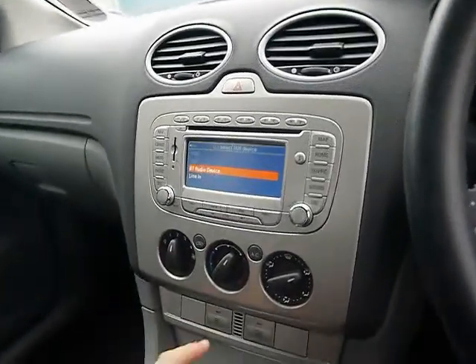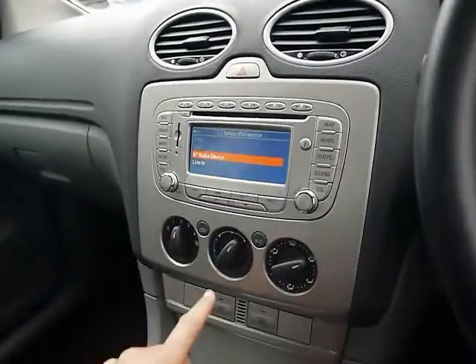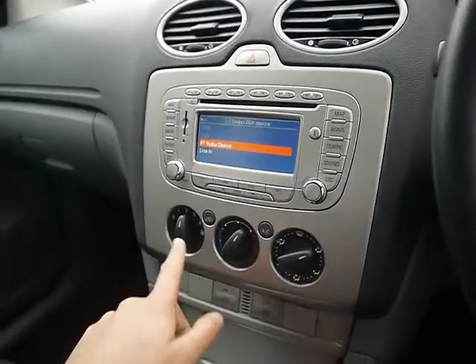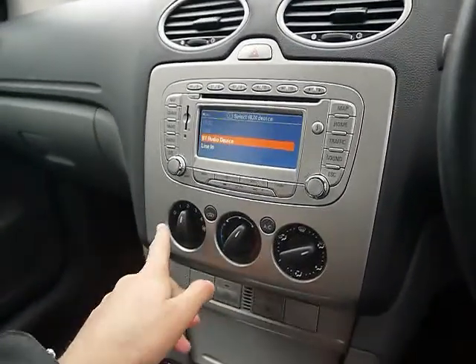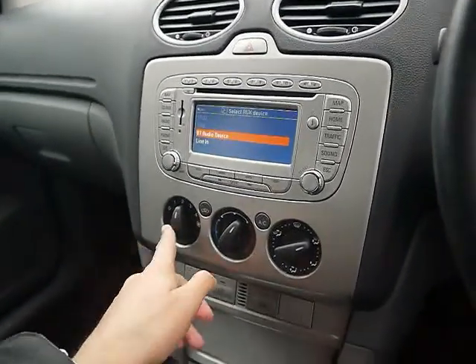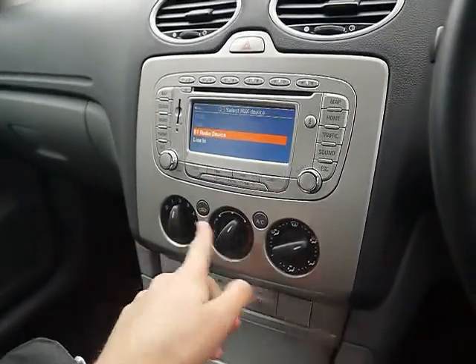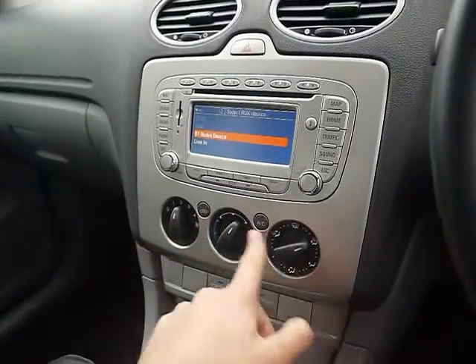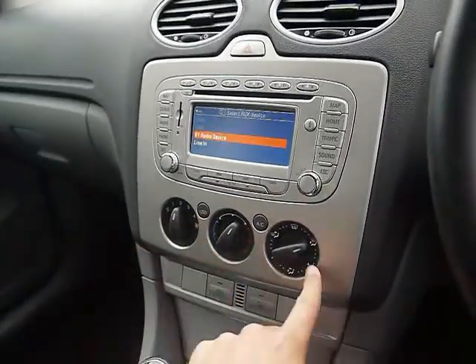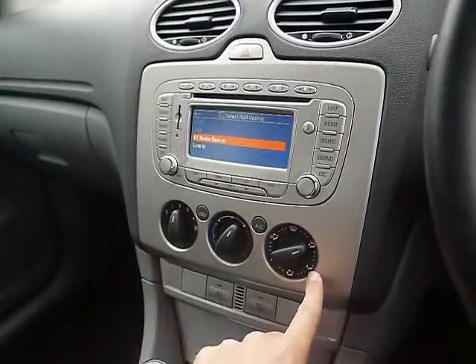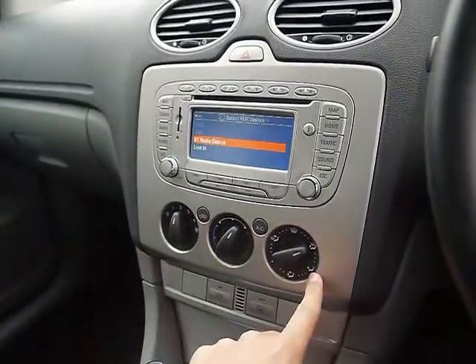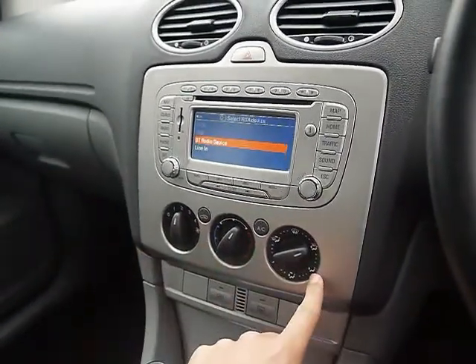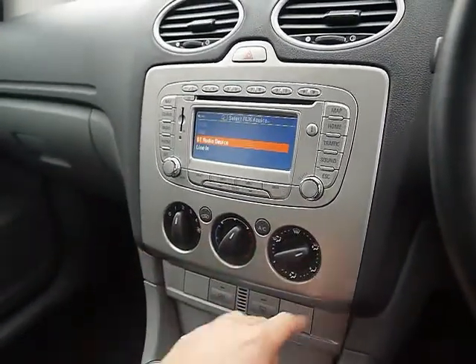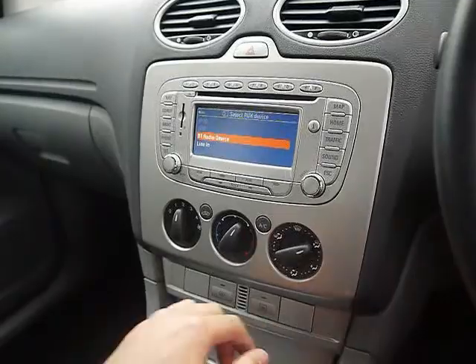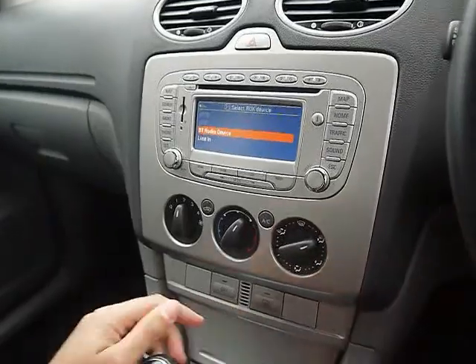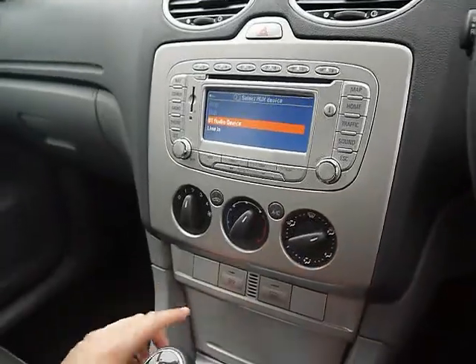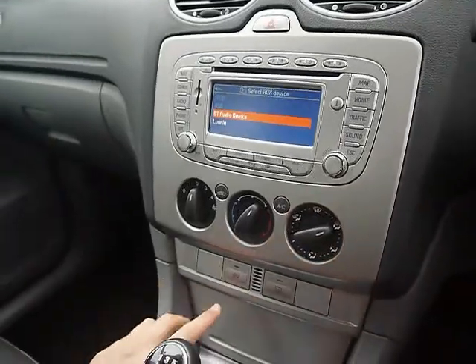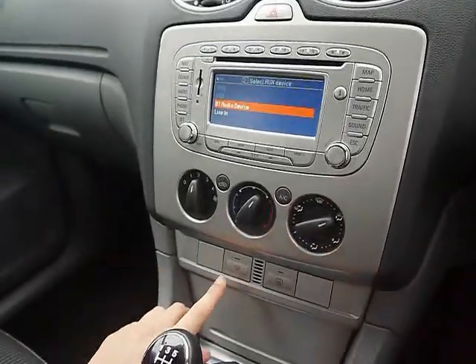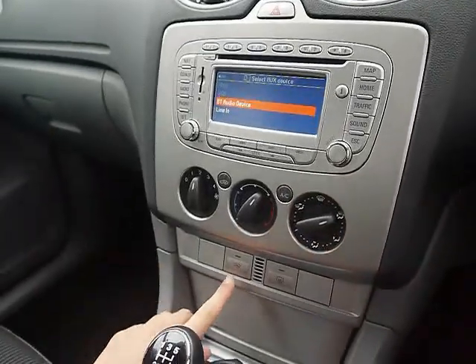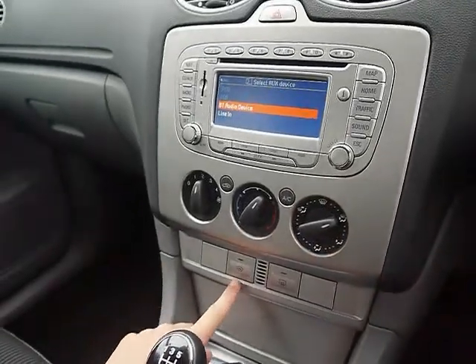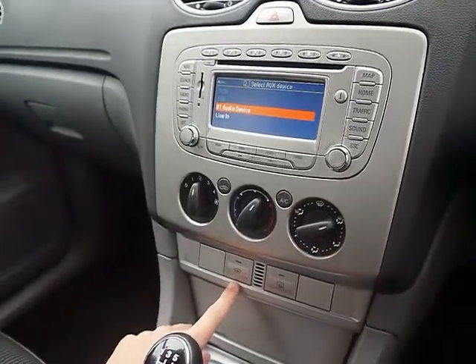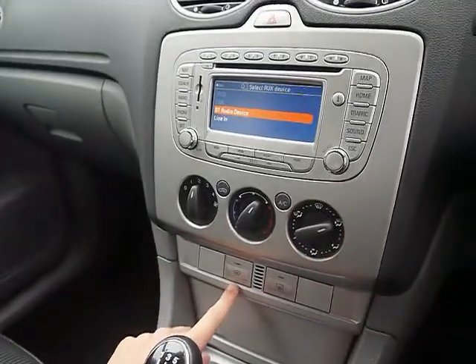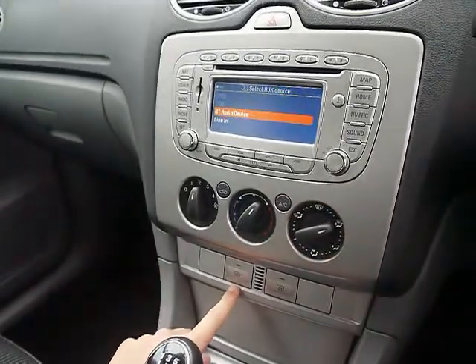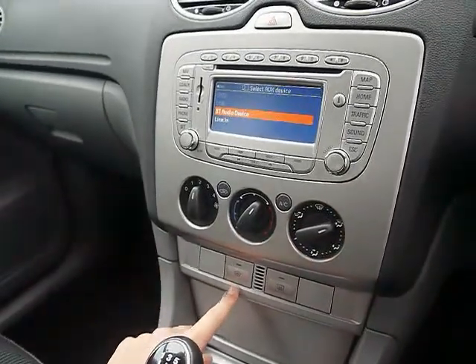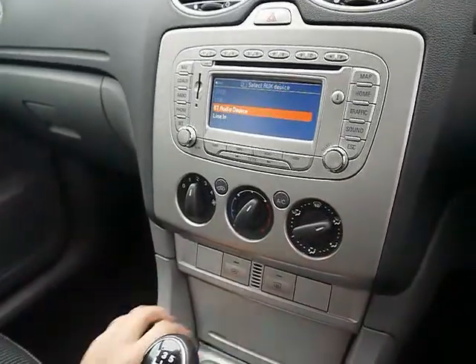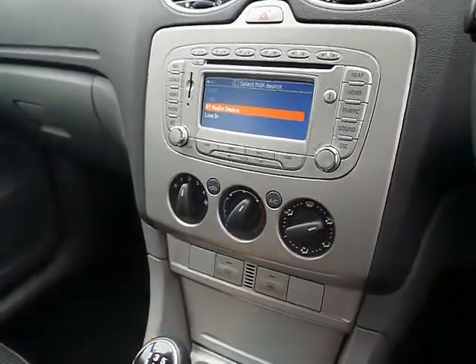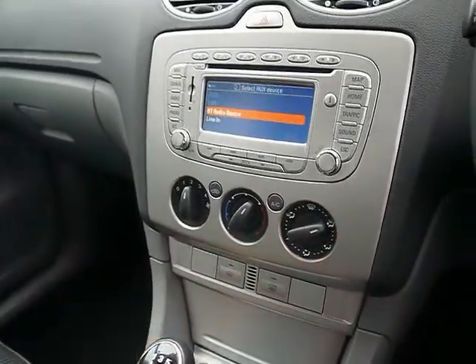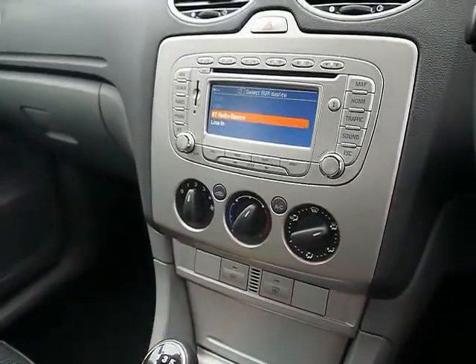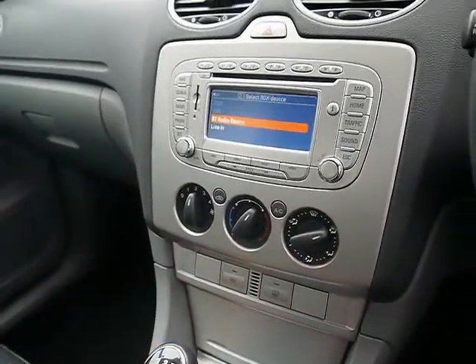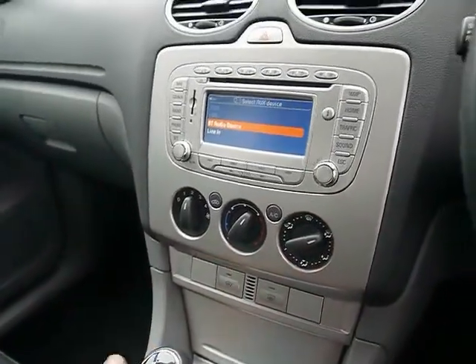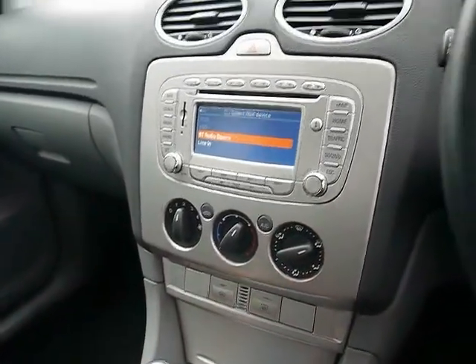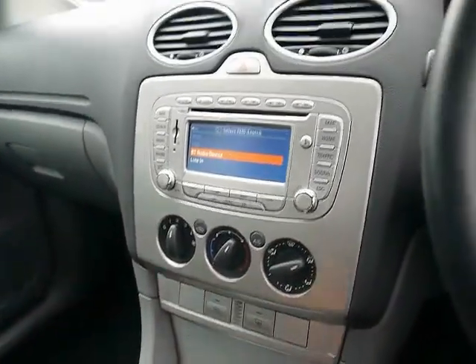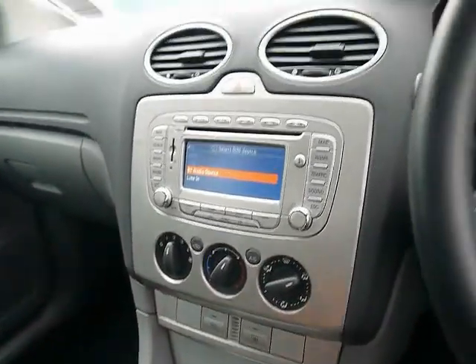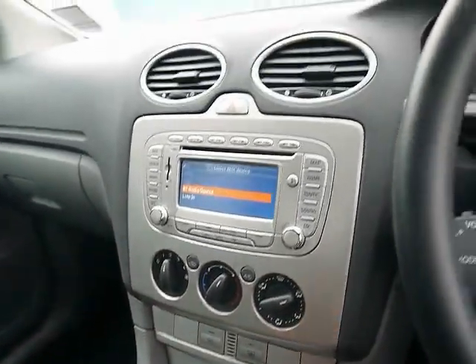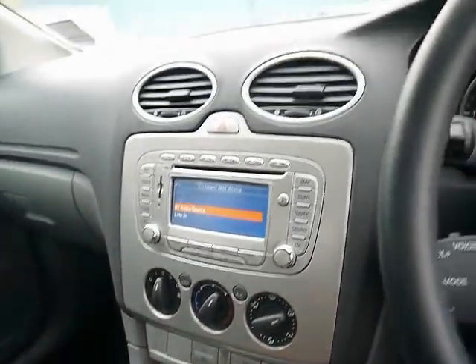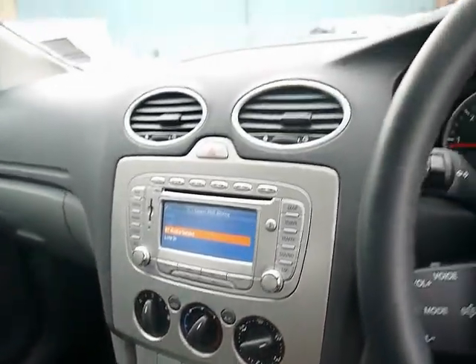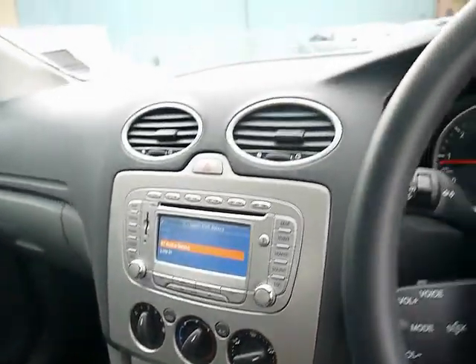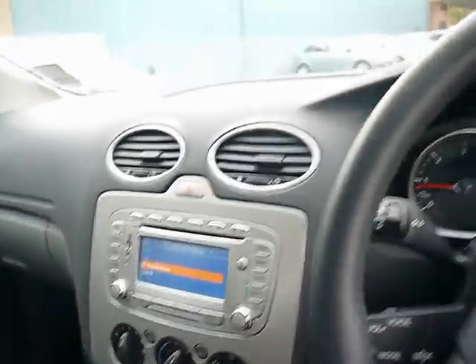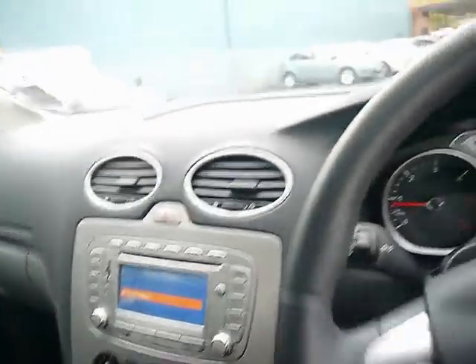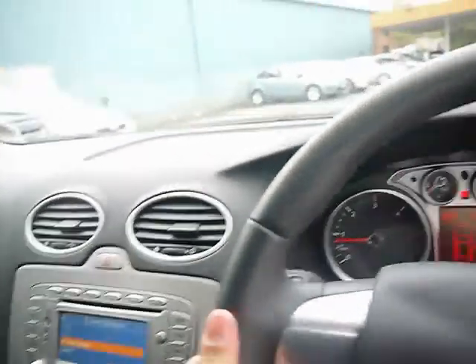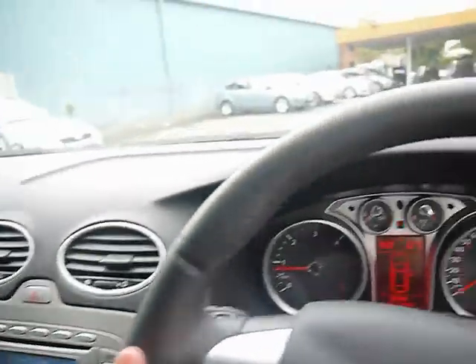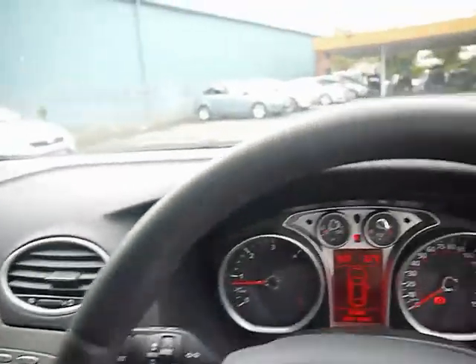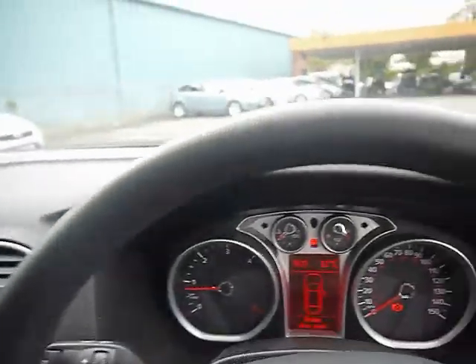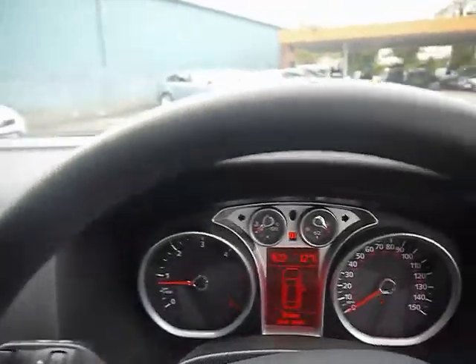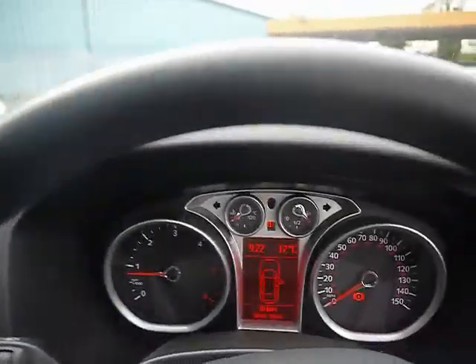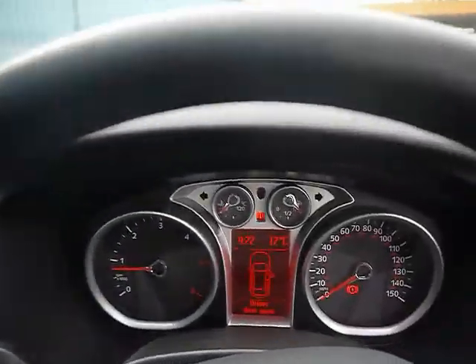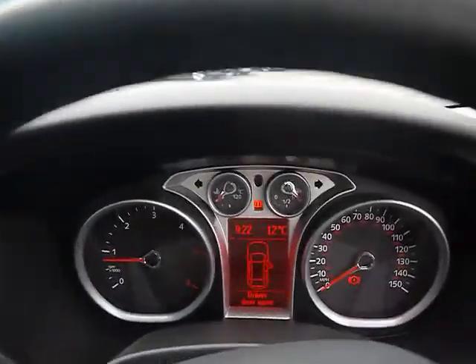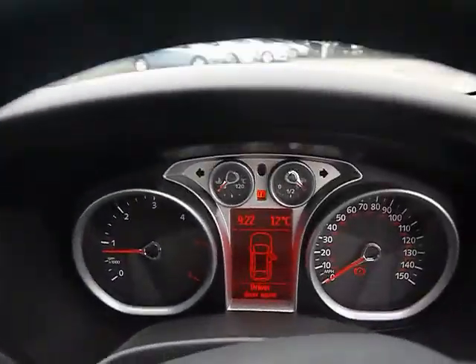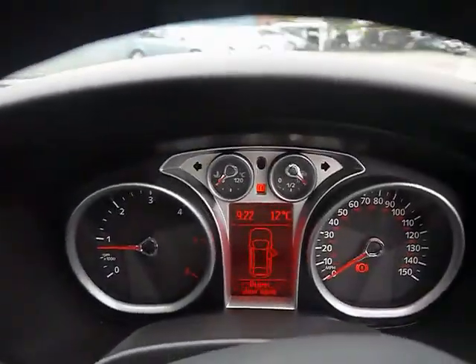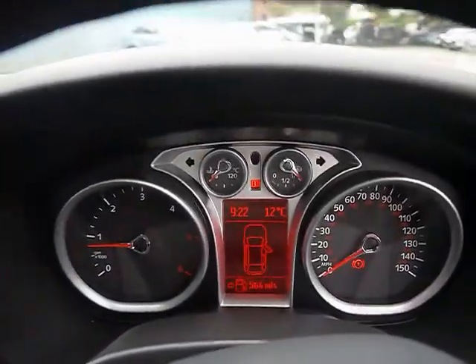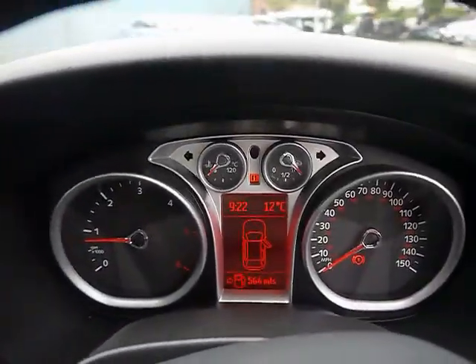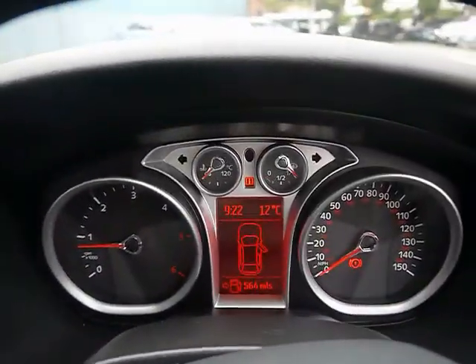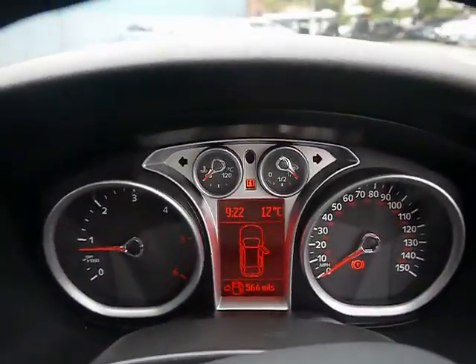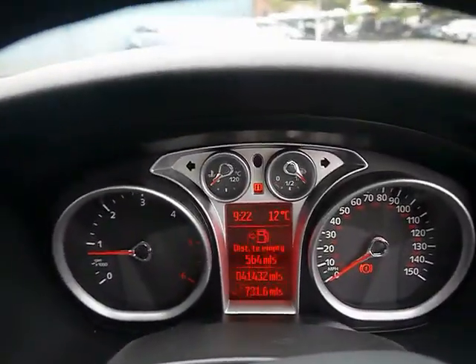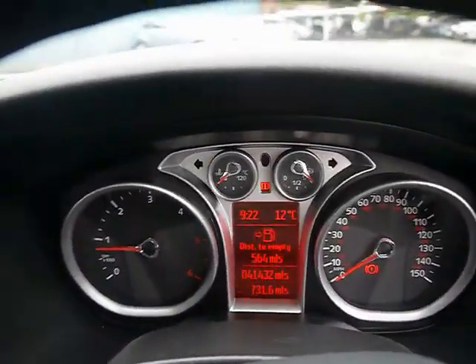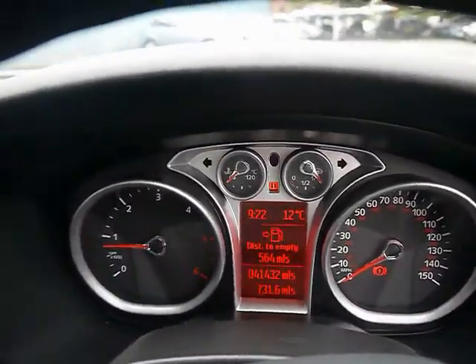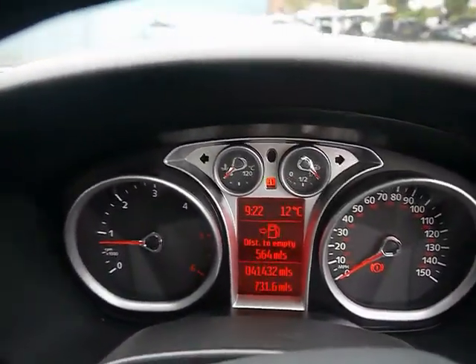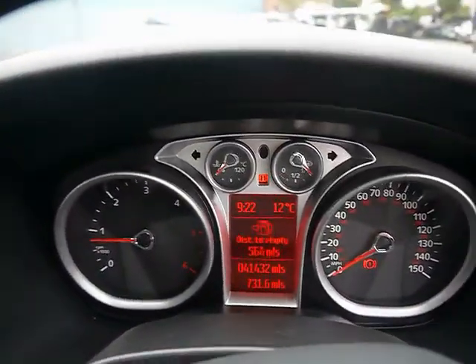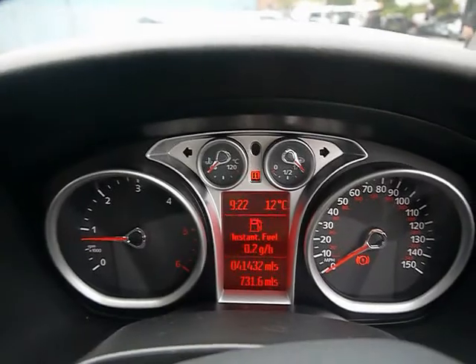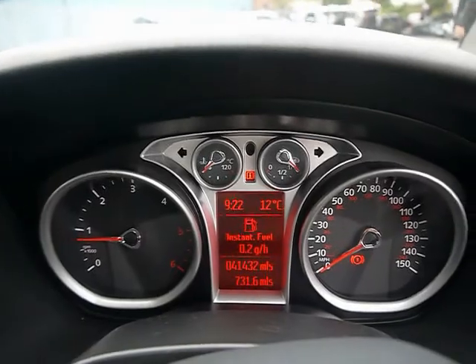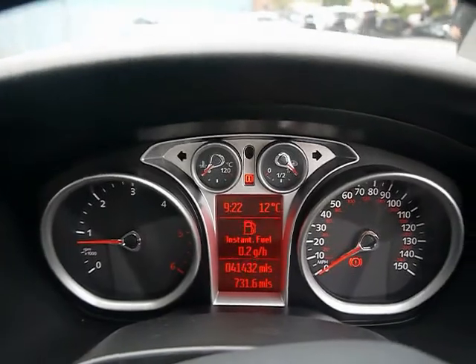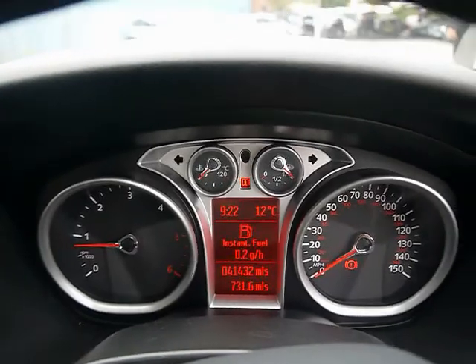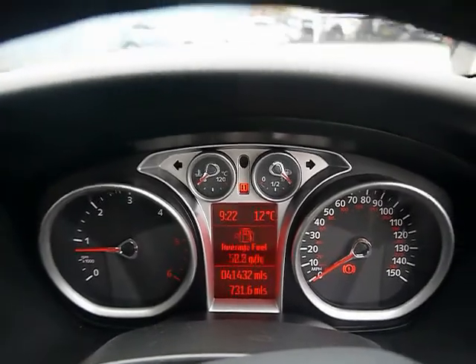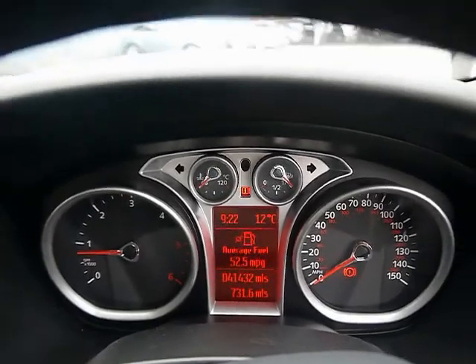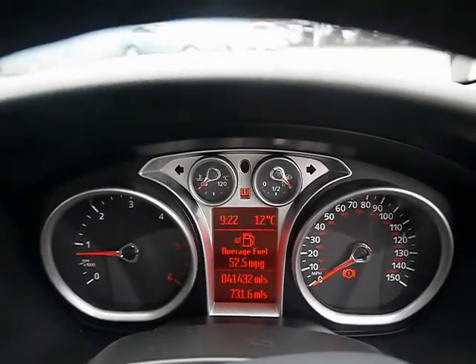Air conditioning just here, and a Quickclear heated windscreen. The trip computer shows you distance to empty, average fuel consumption and average speed.